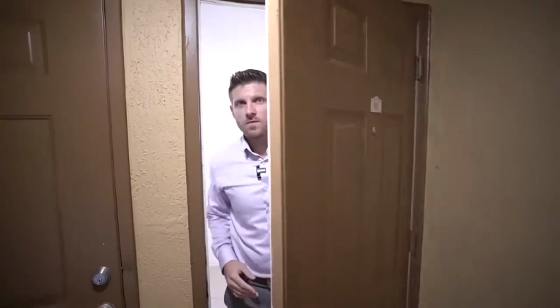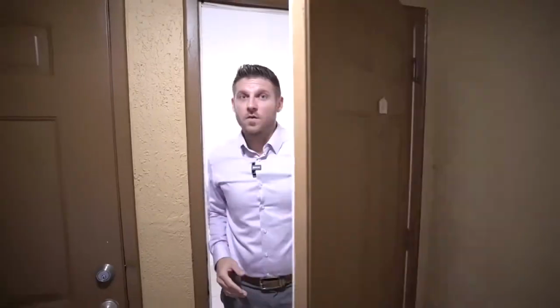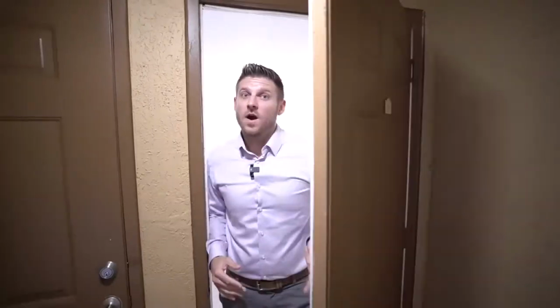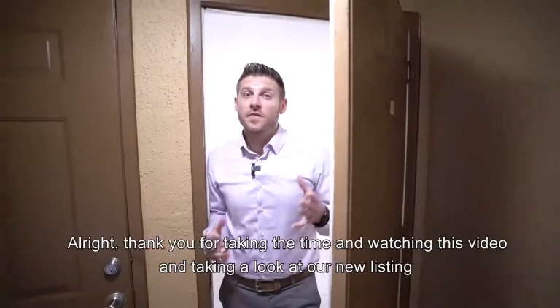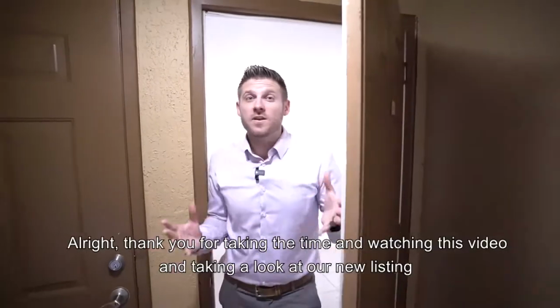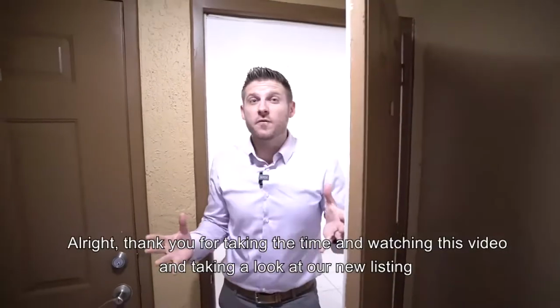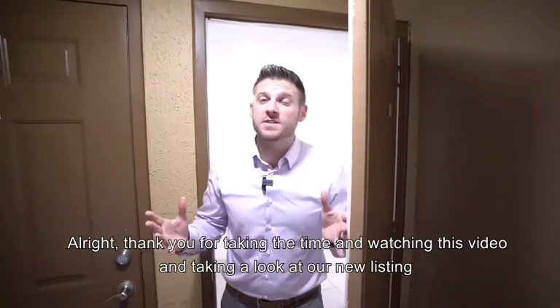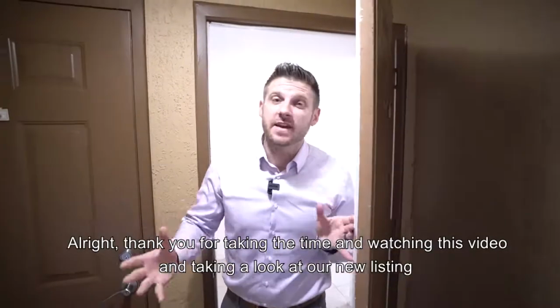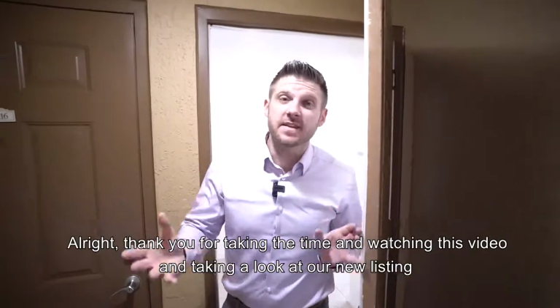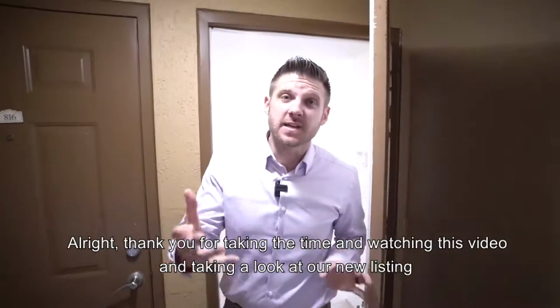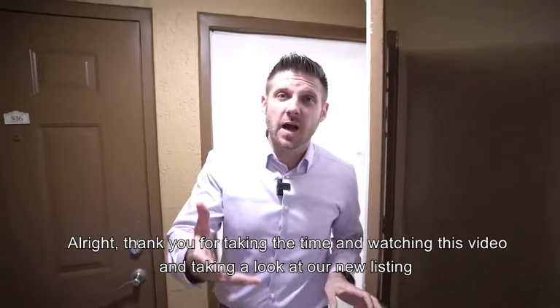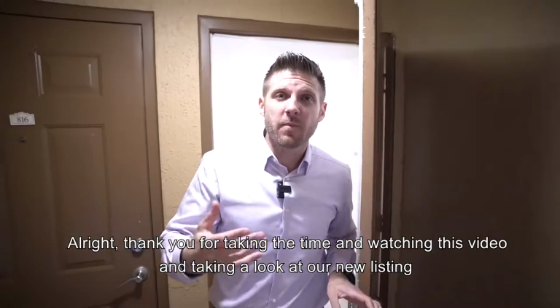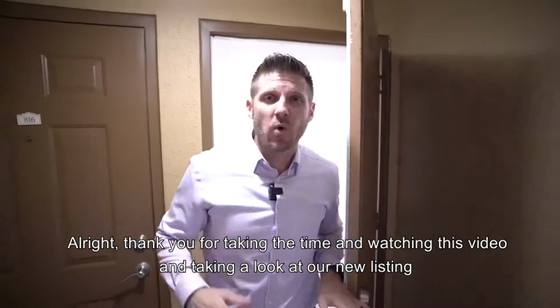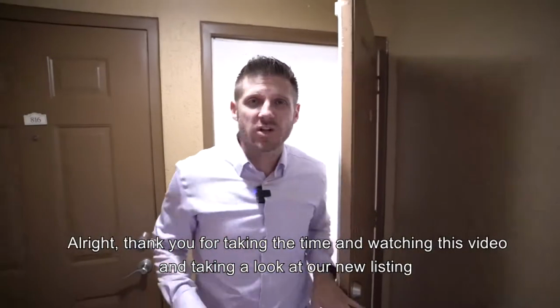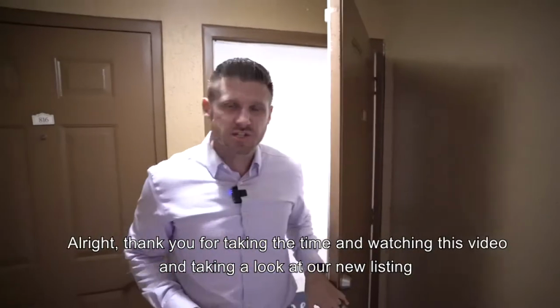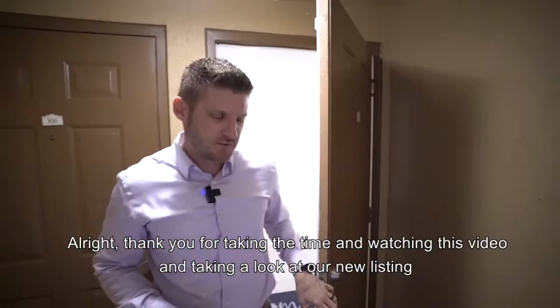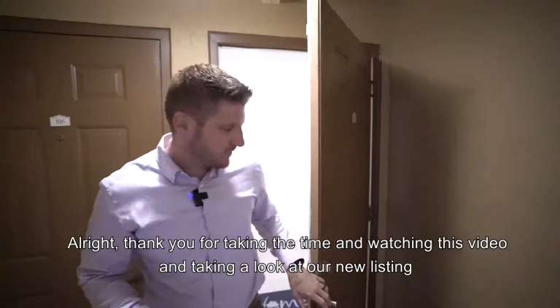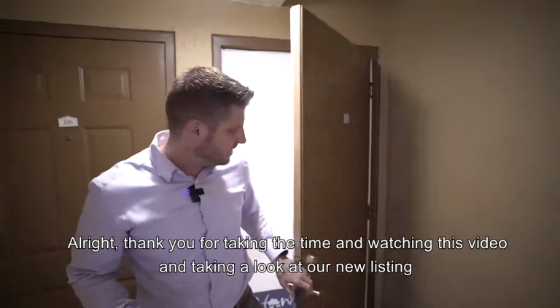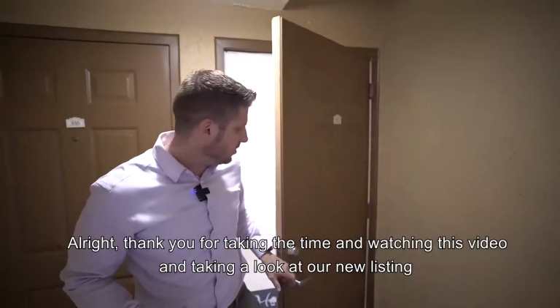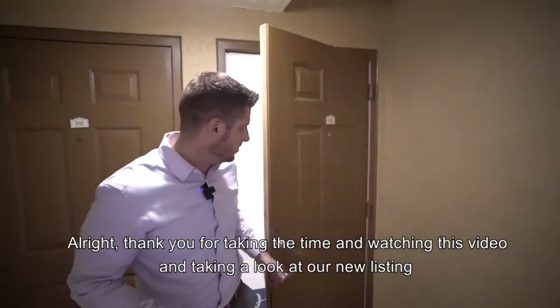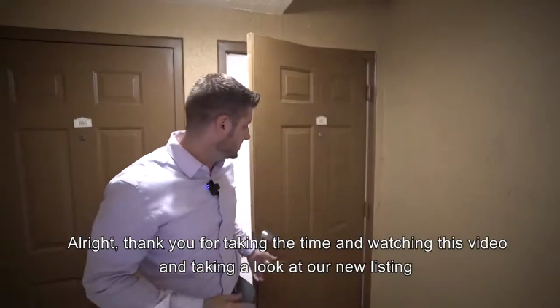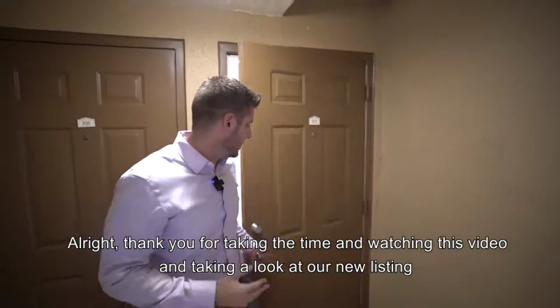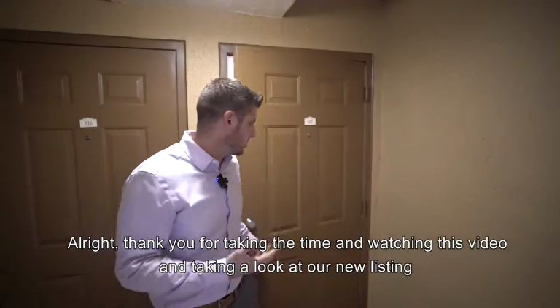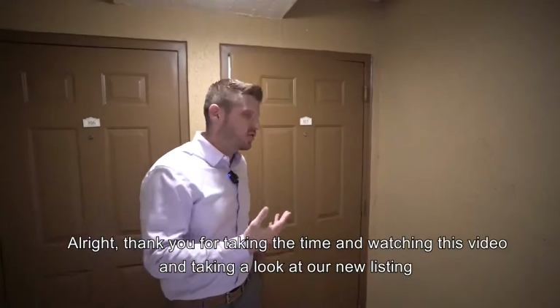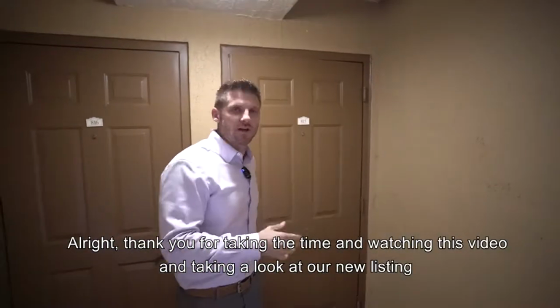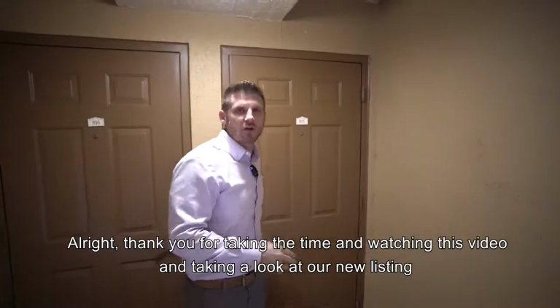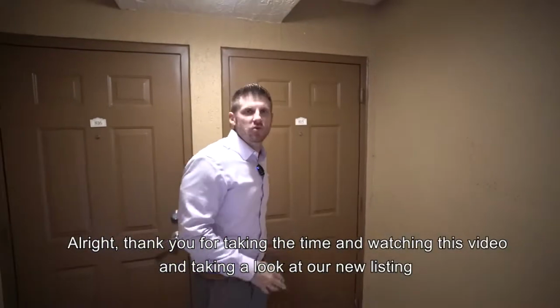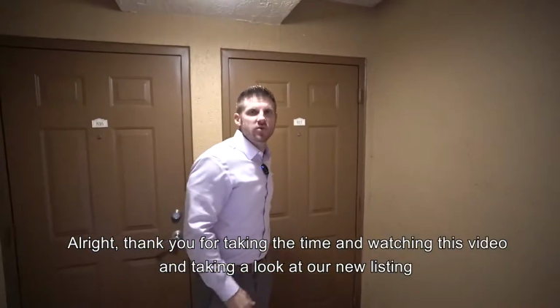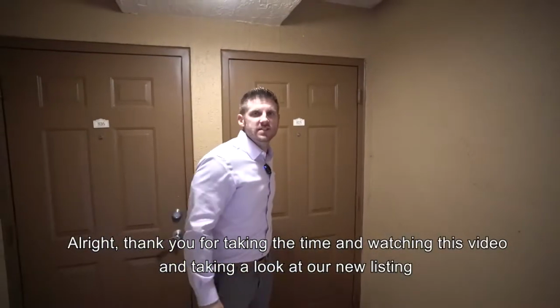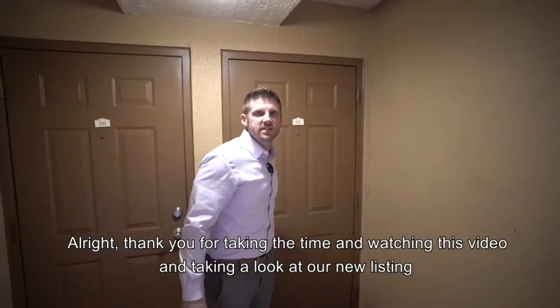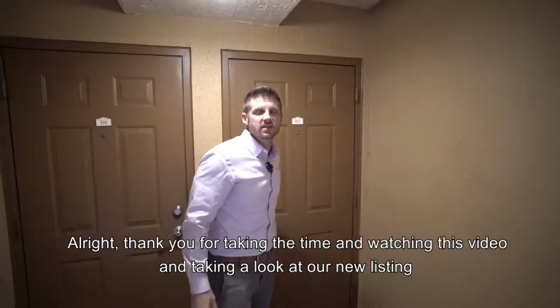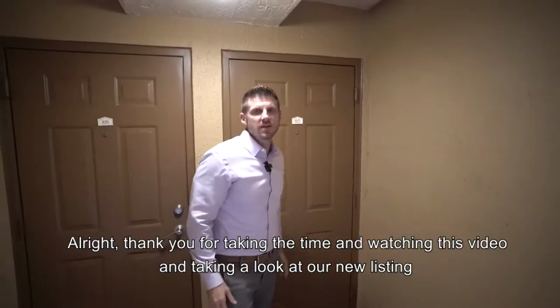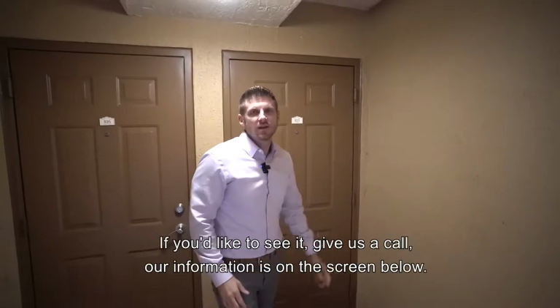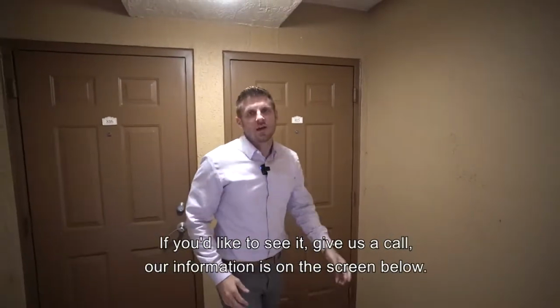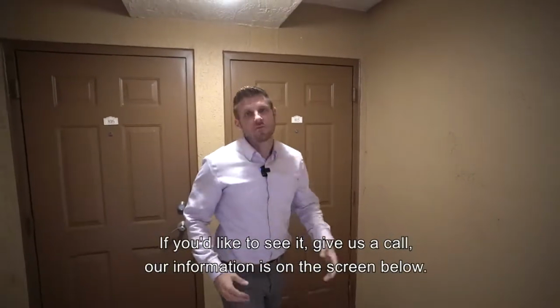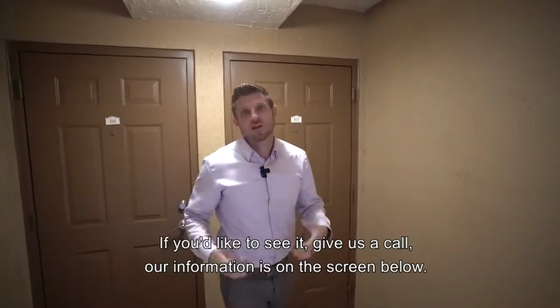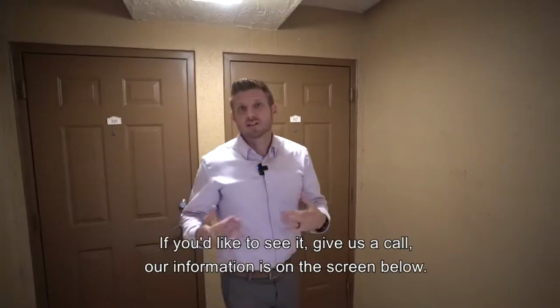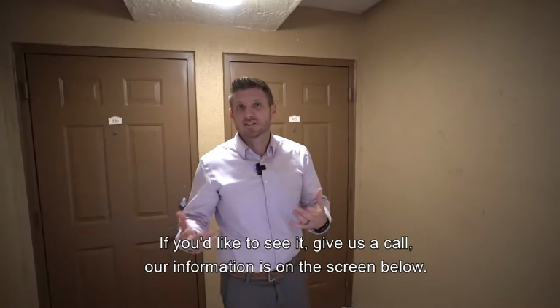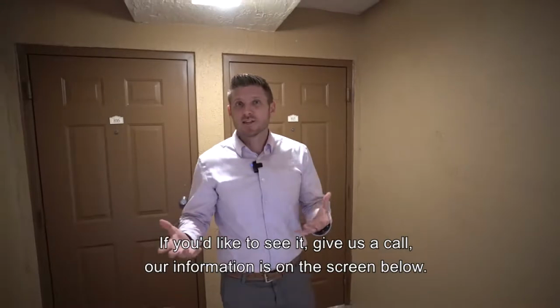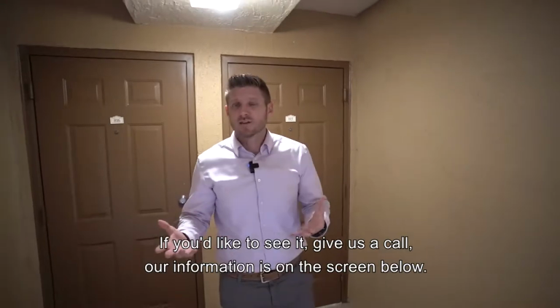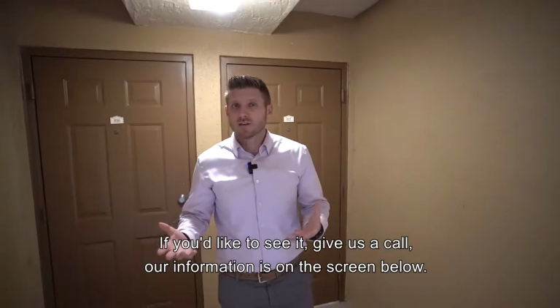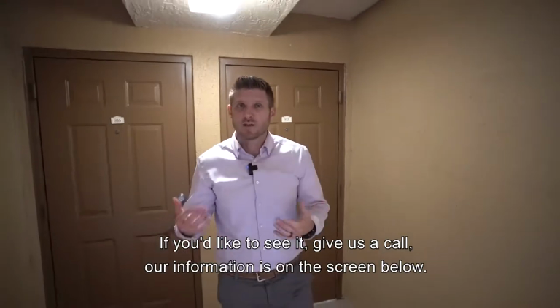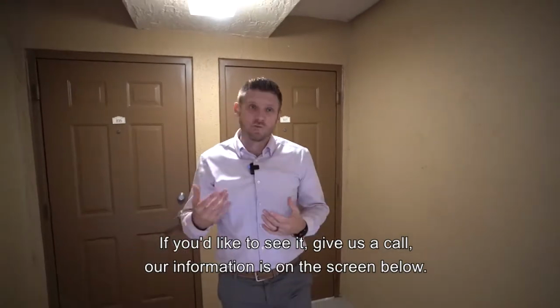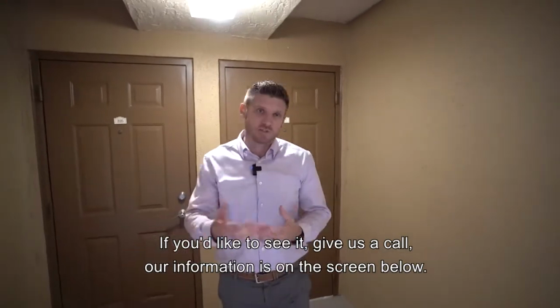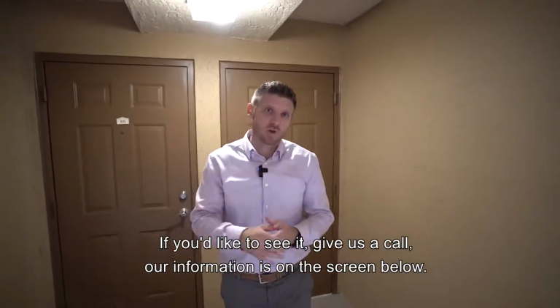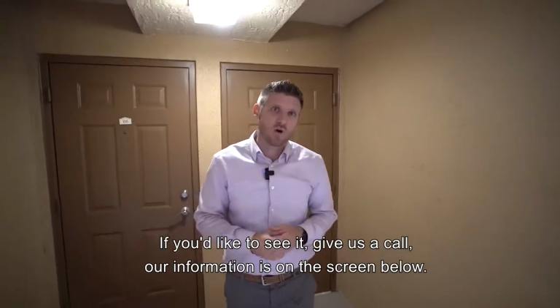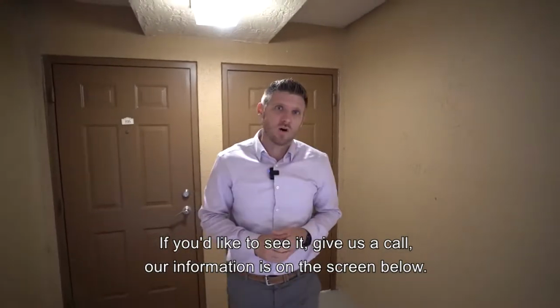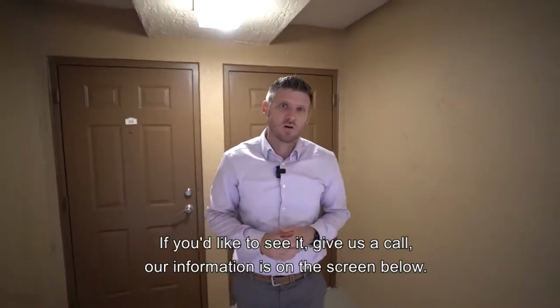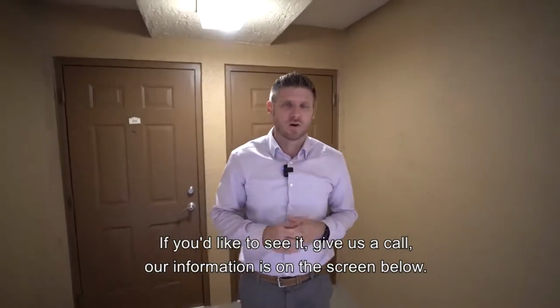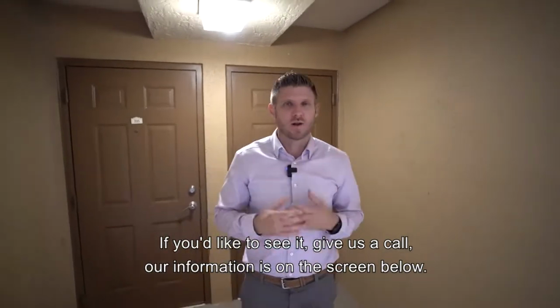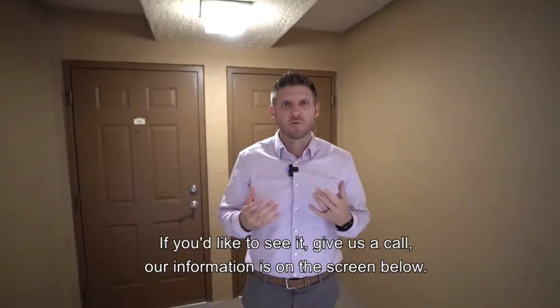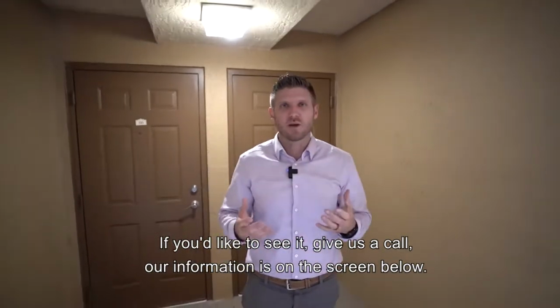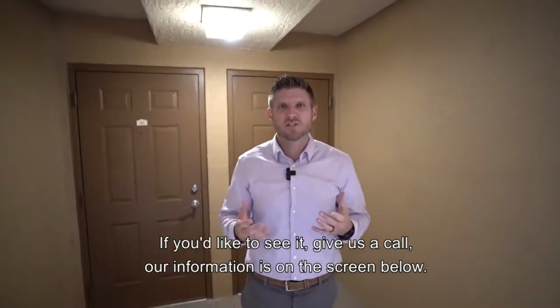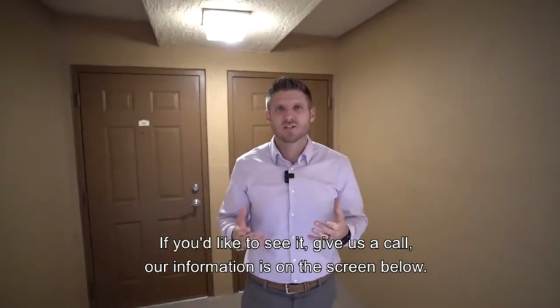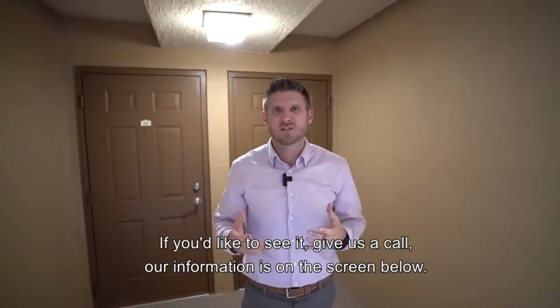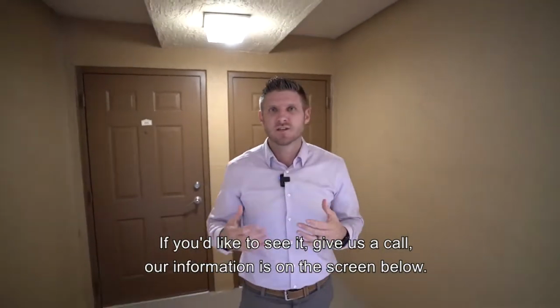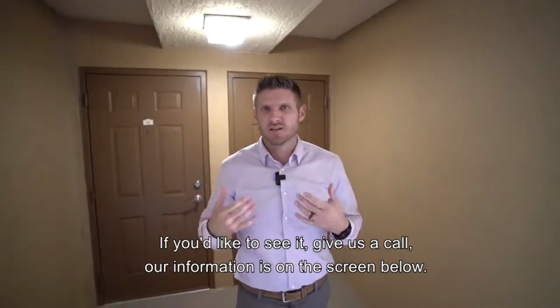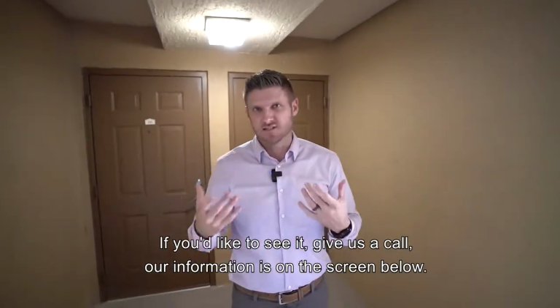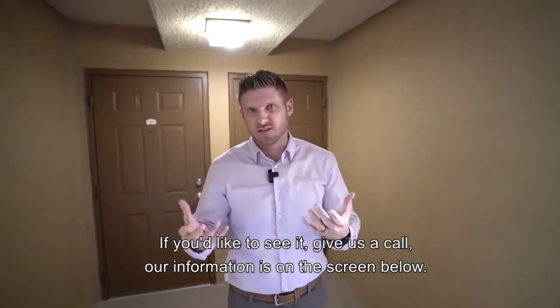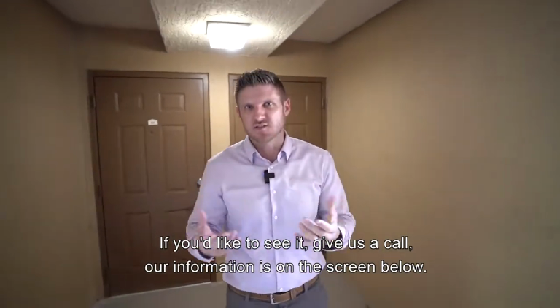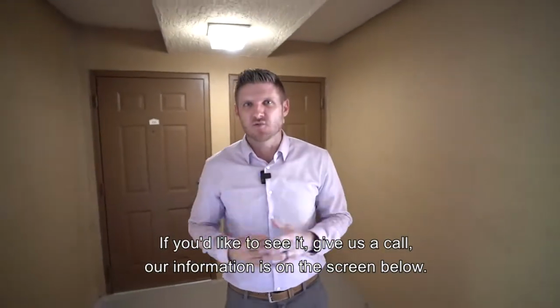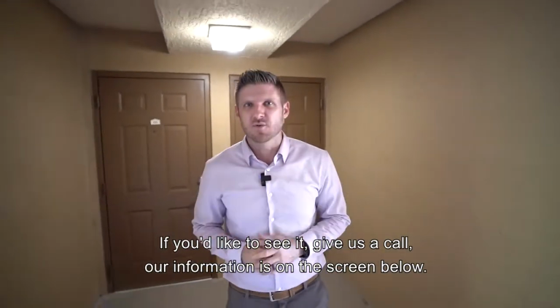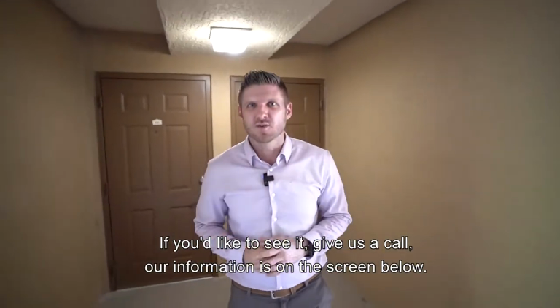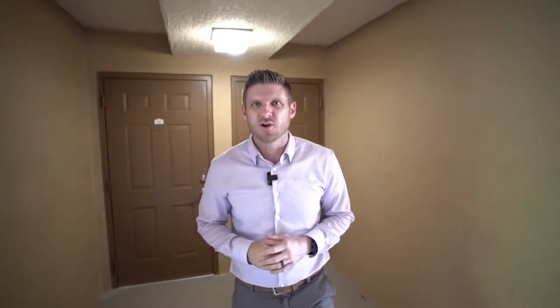Thank you for taking the time to watch this video and taking a look at our new listing. If you'd like to see it, give us a call. Our information is on the screen below.